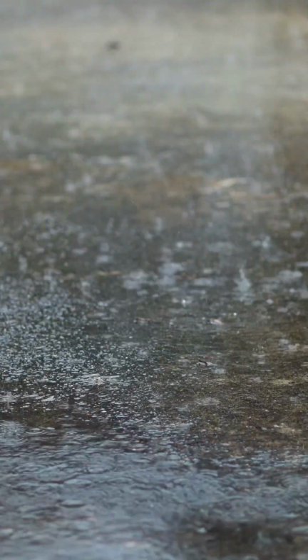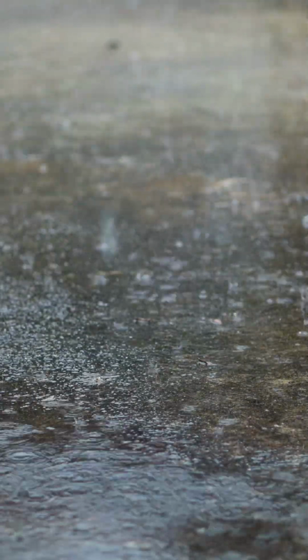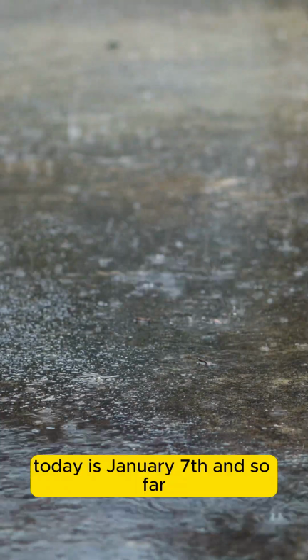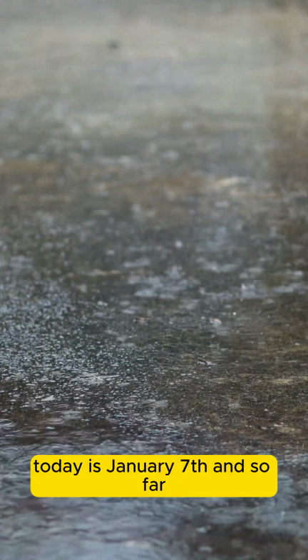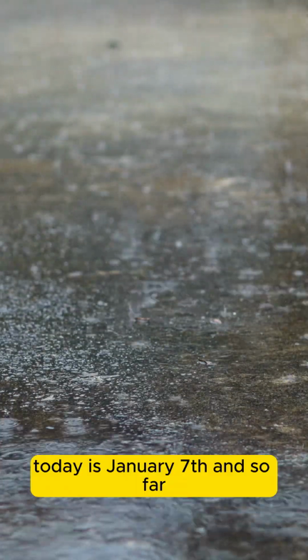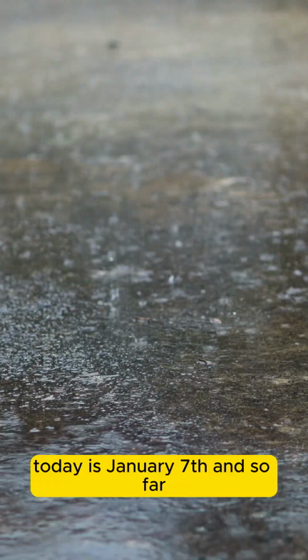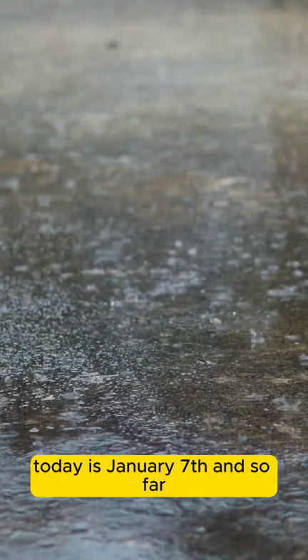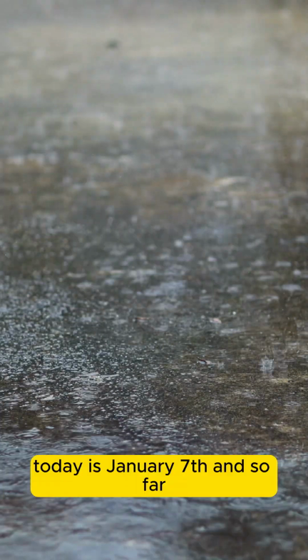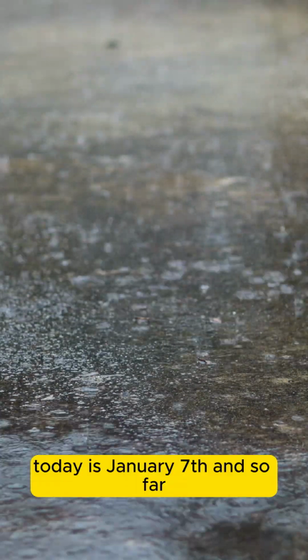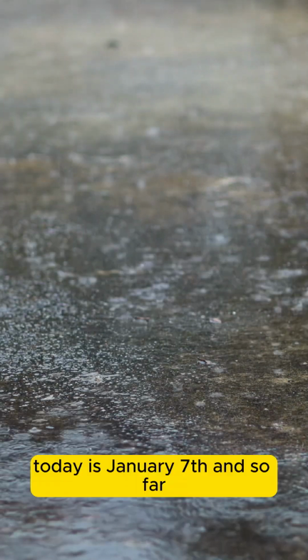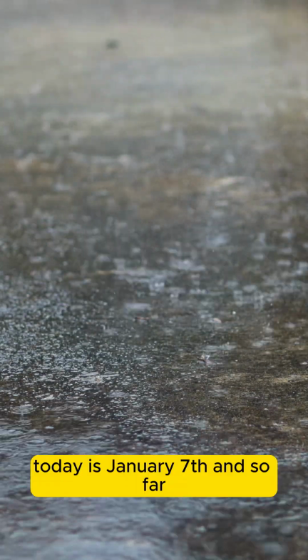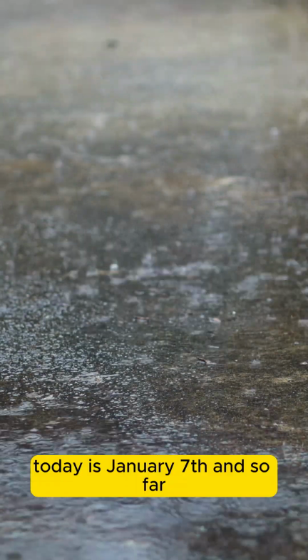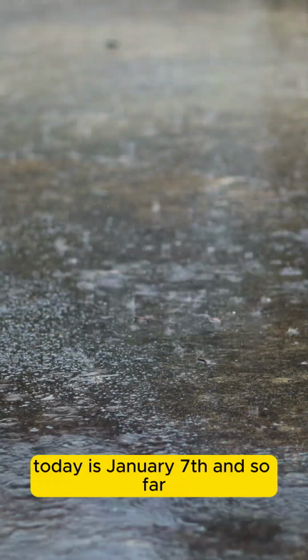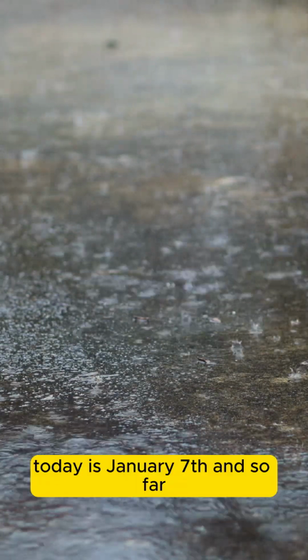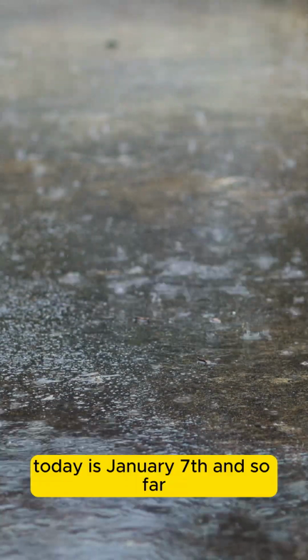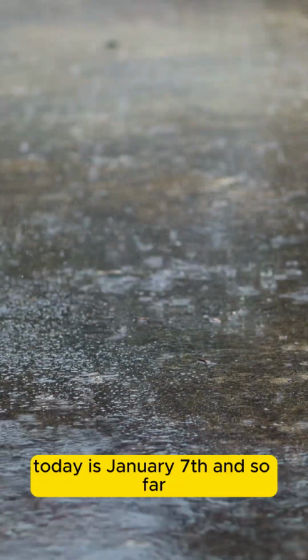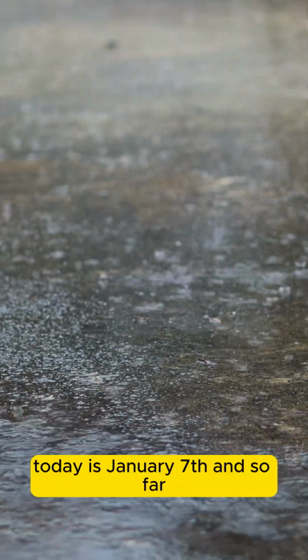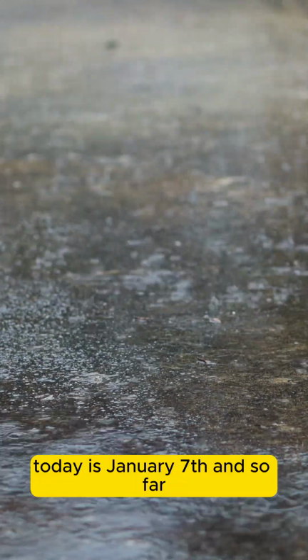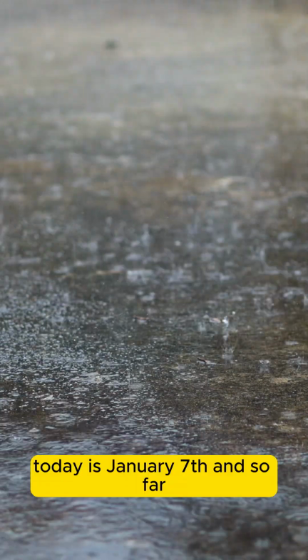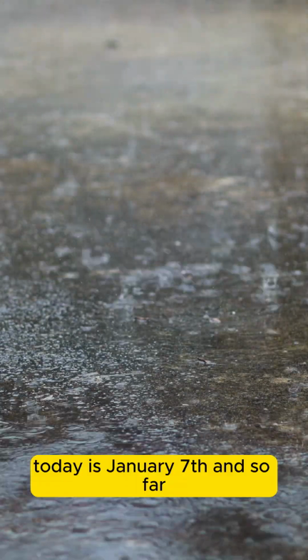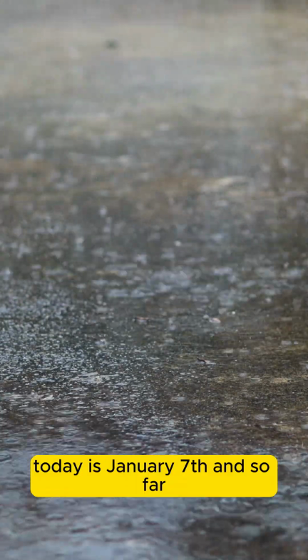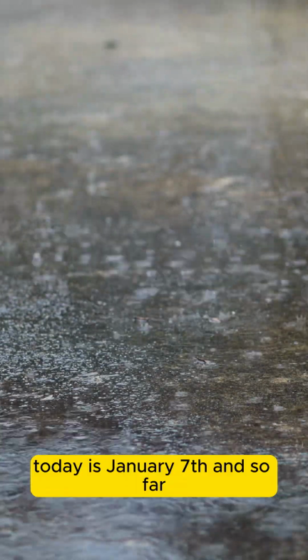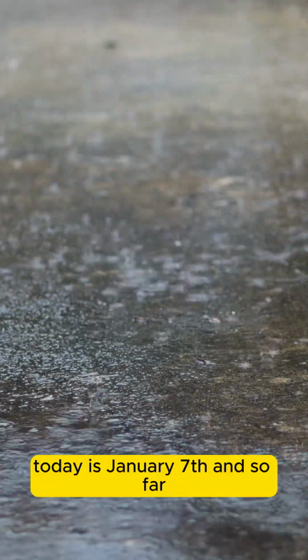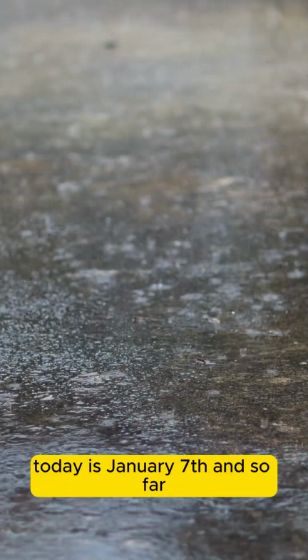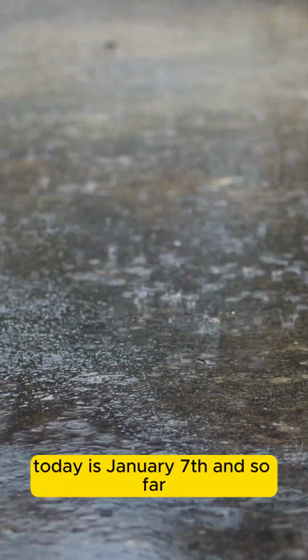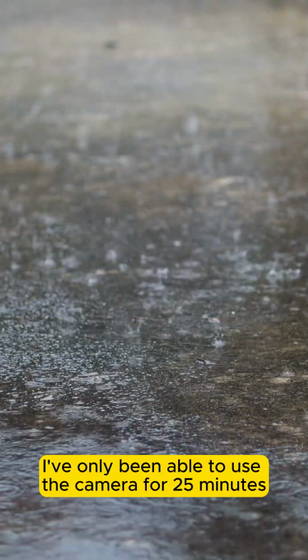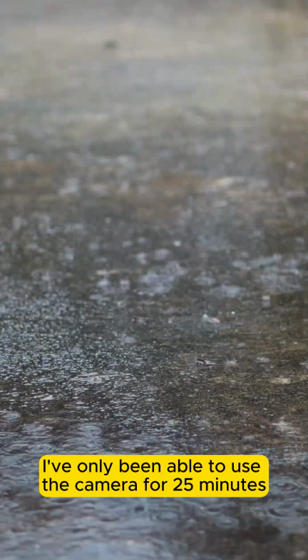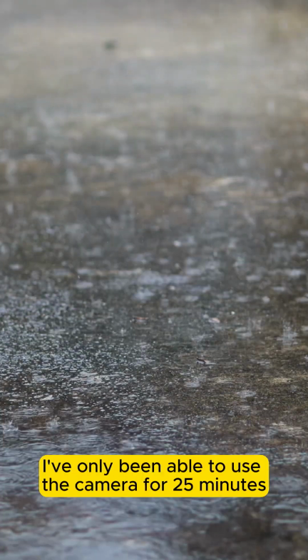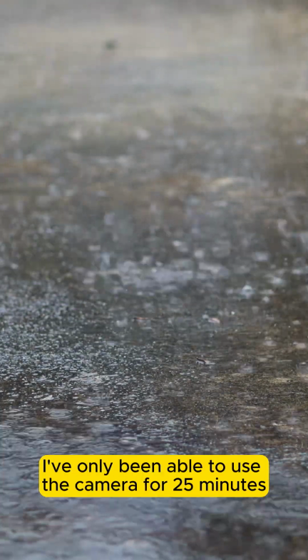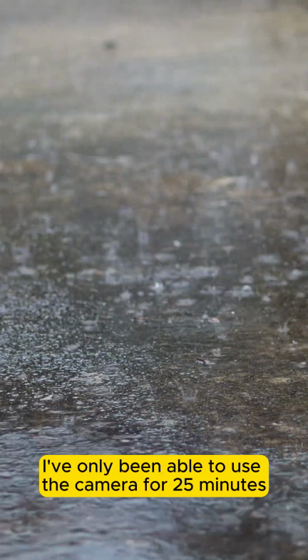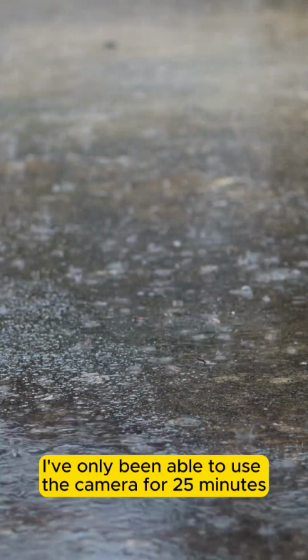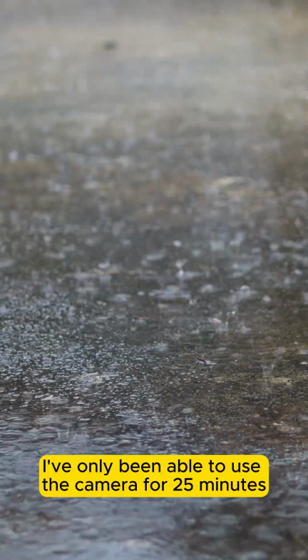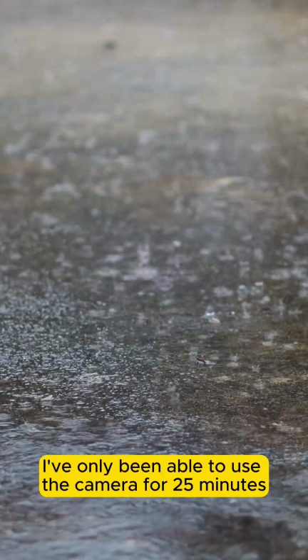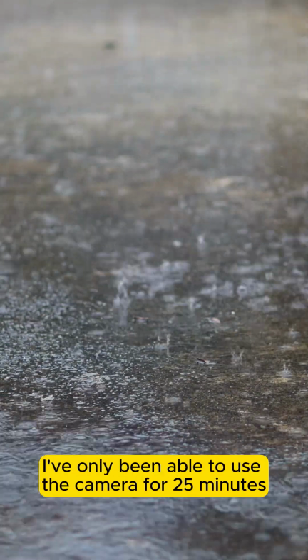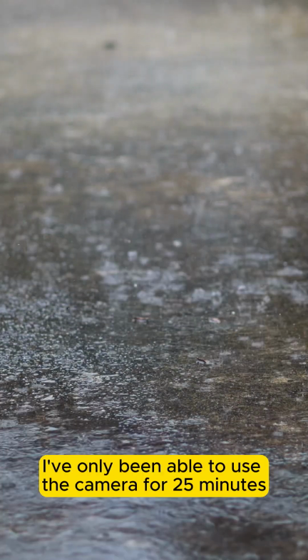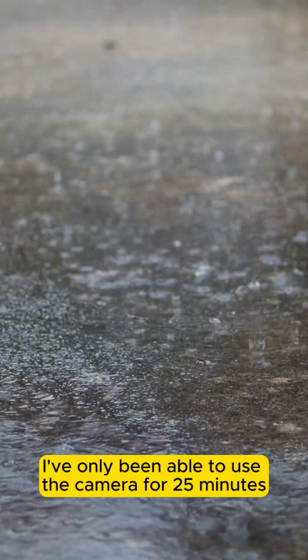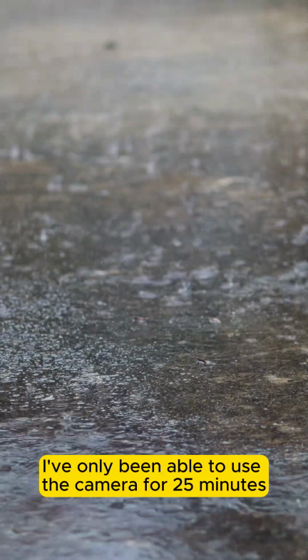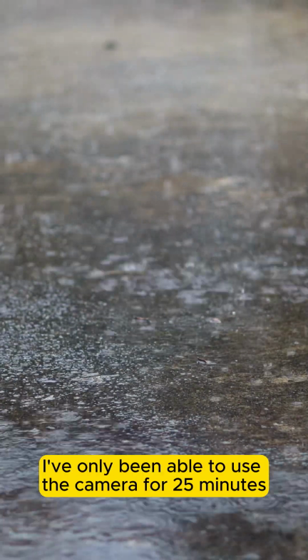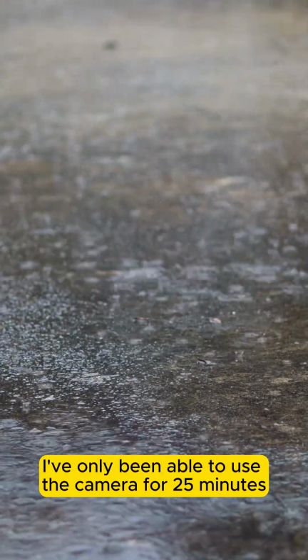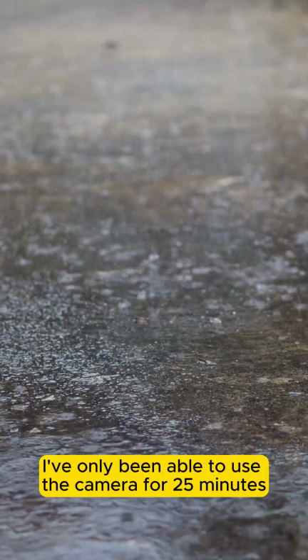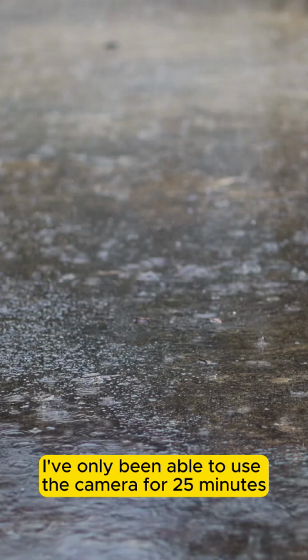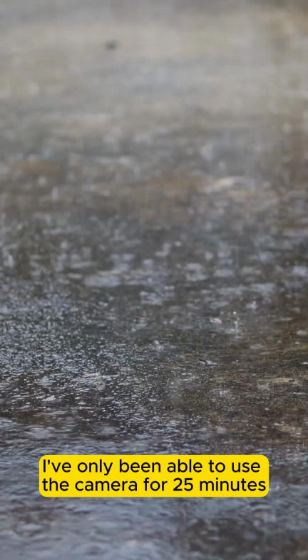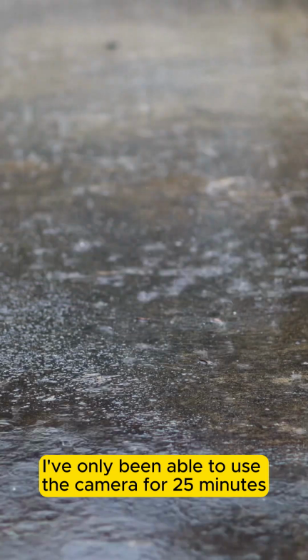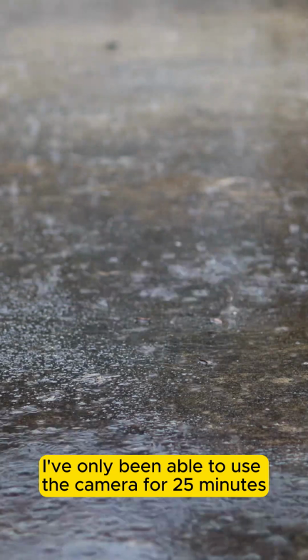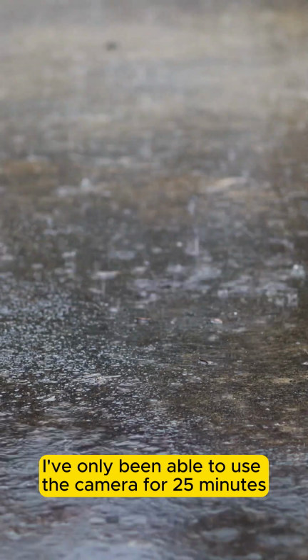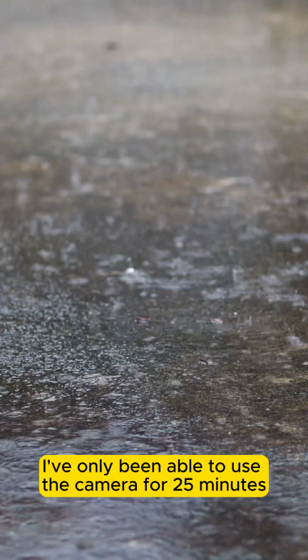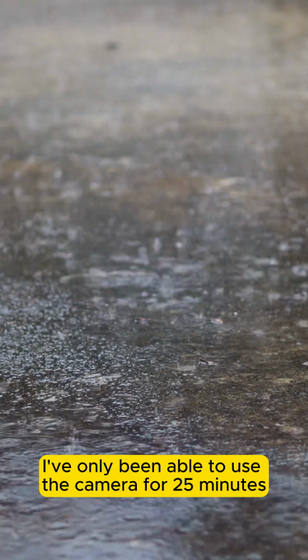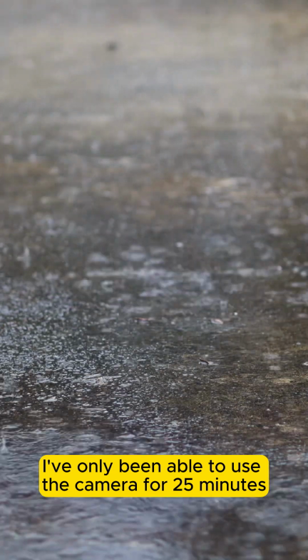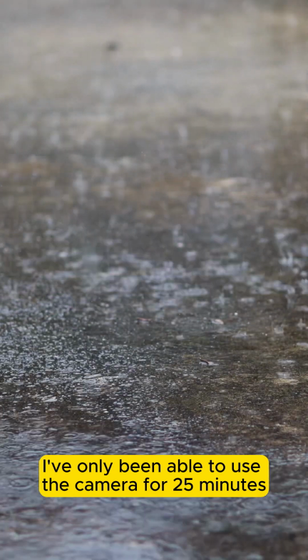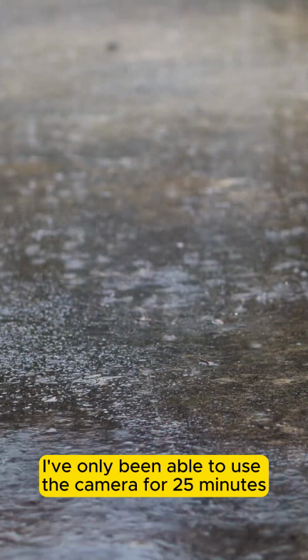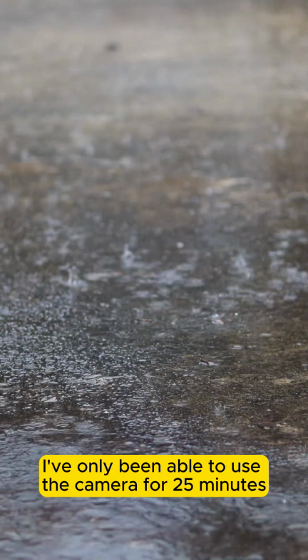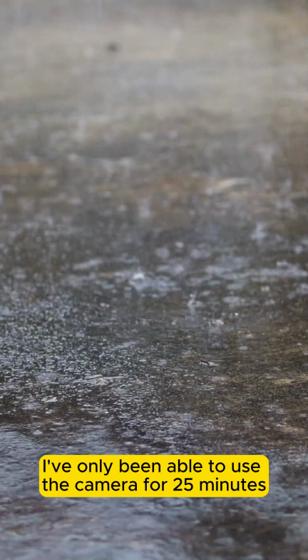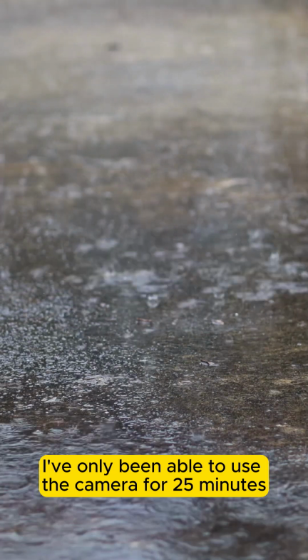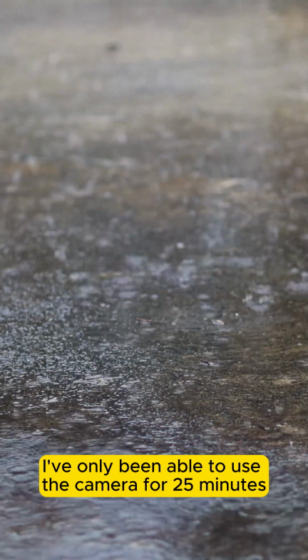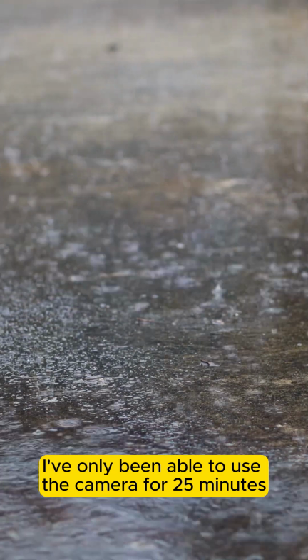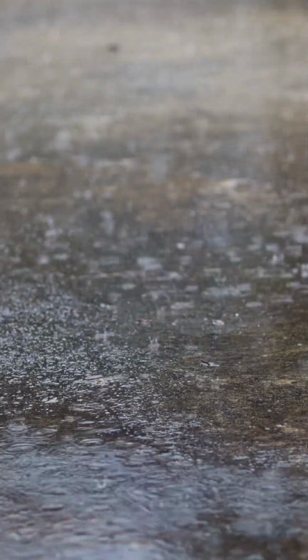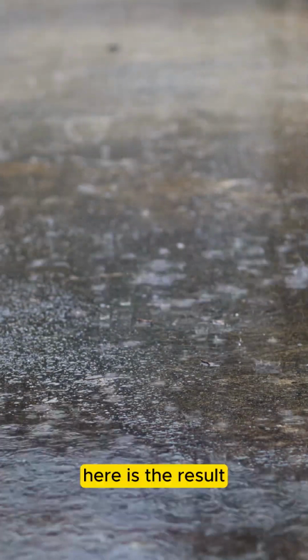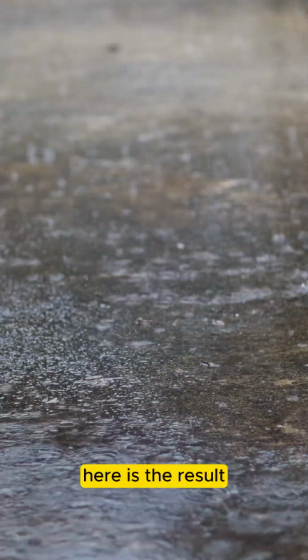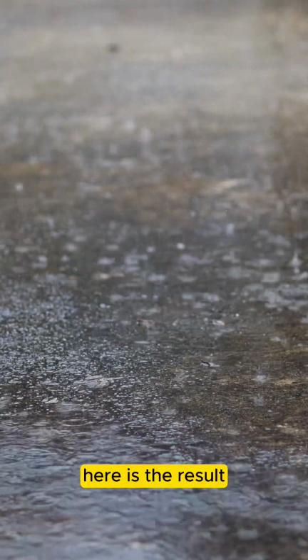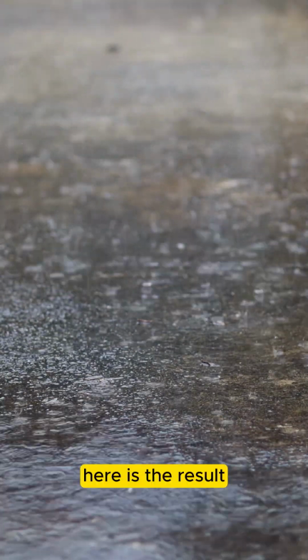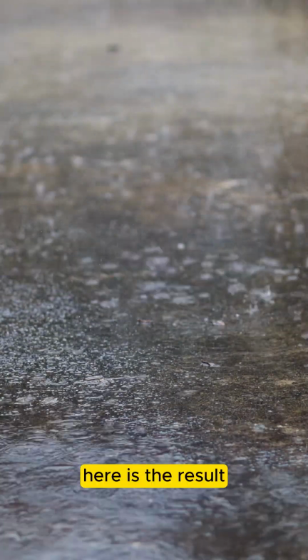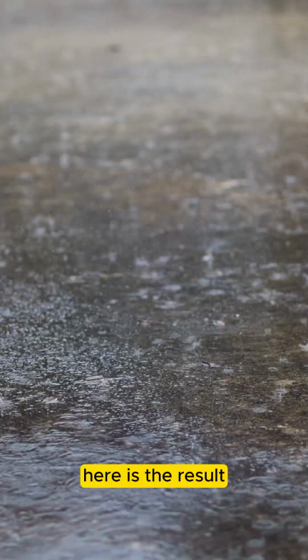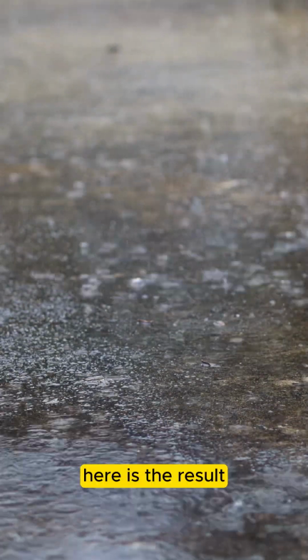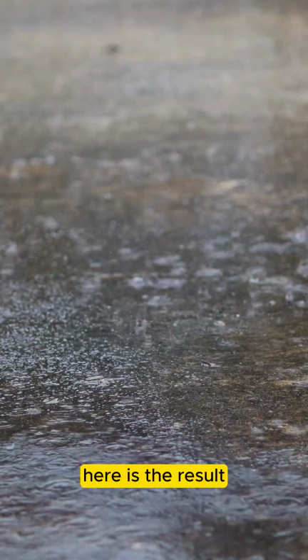Today is January 7, and so far I've only been able to use the camera for 25 minutes. Here is the result.